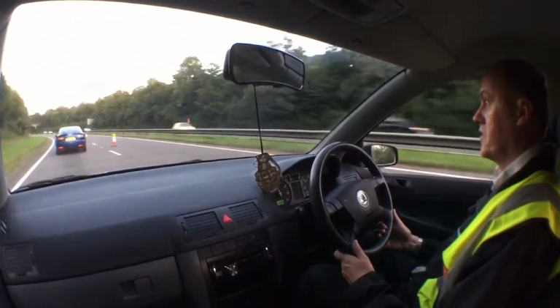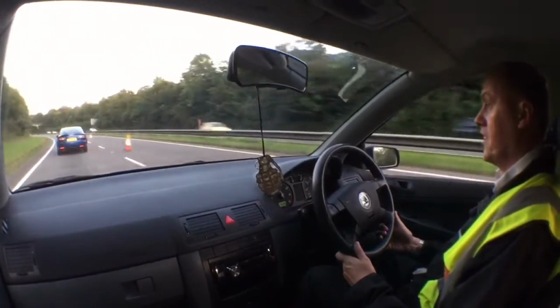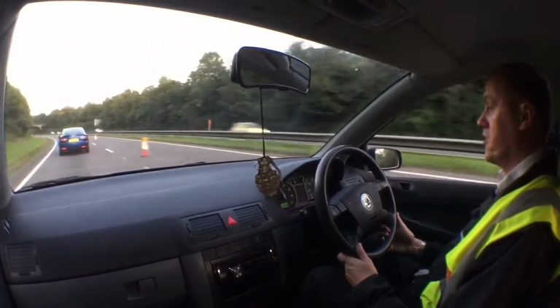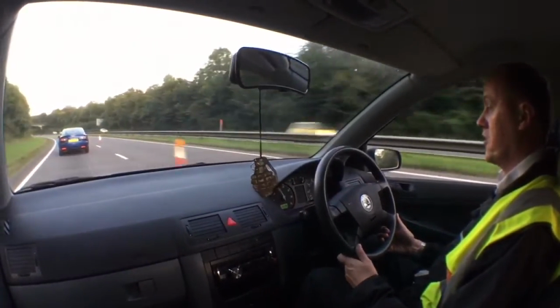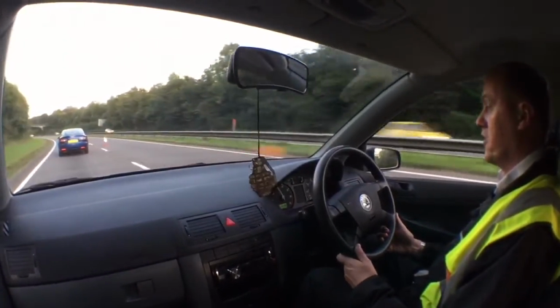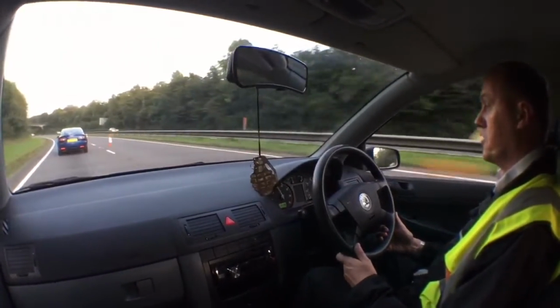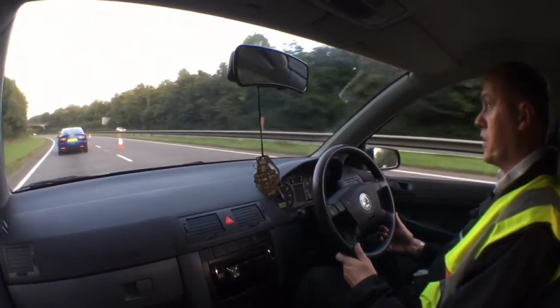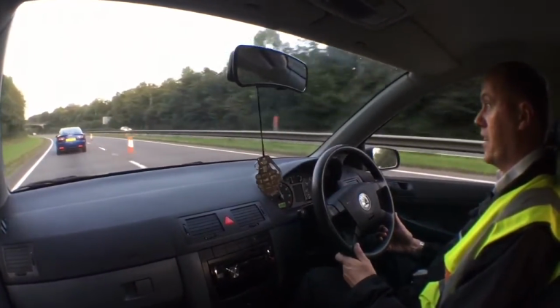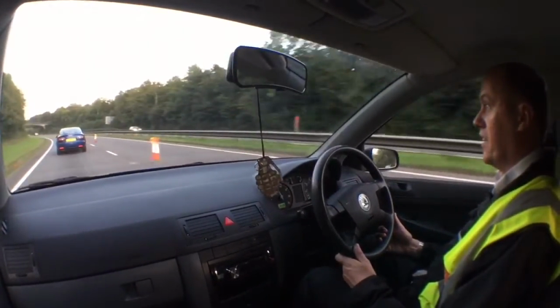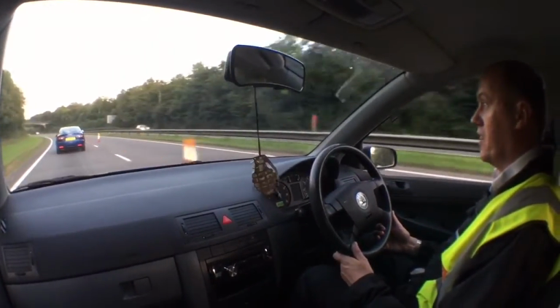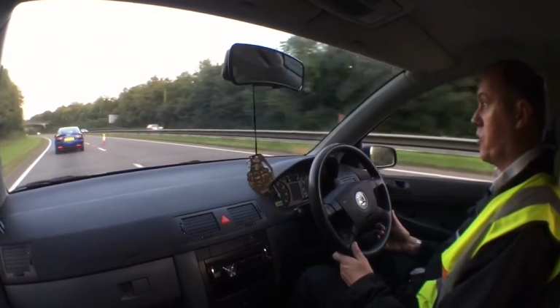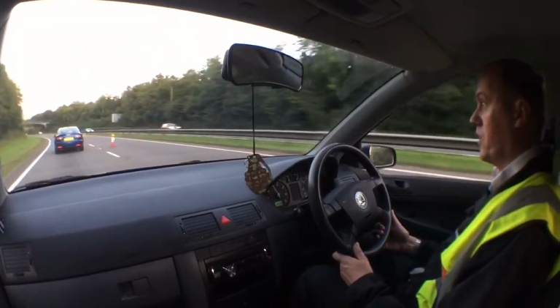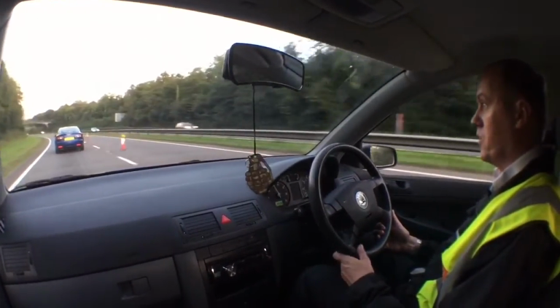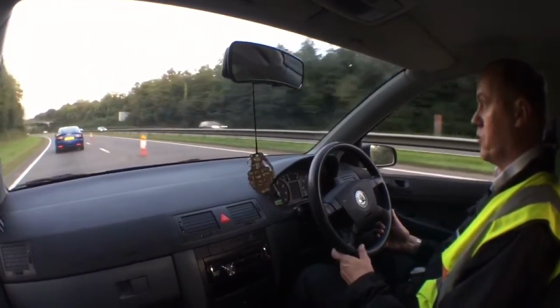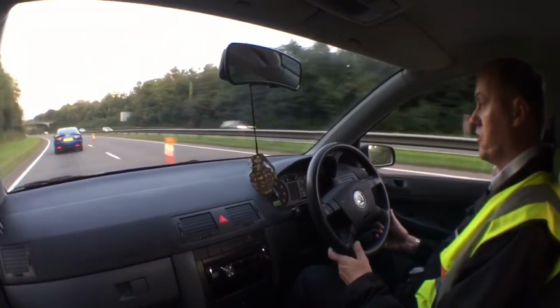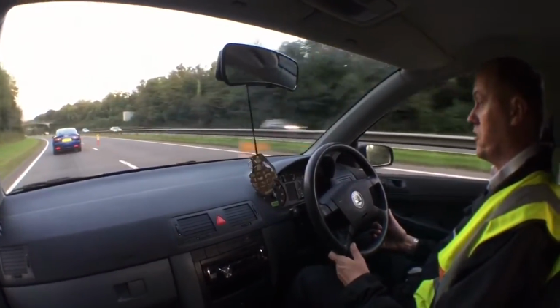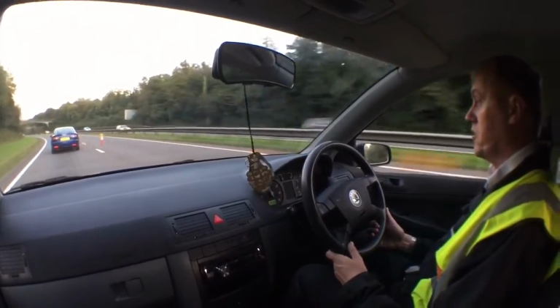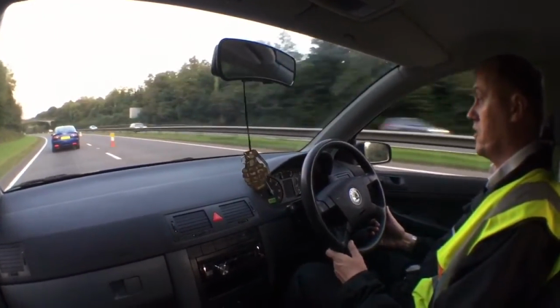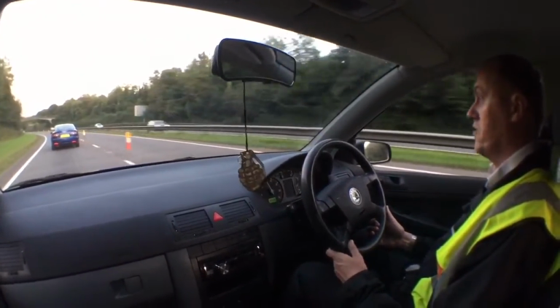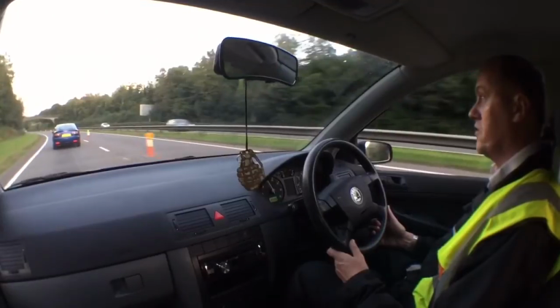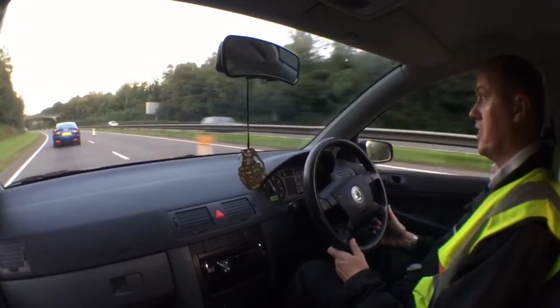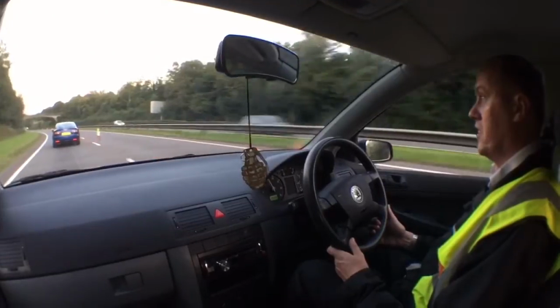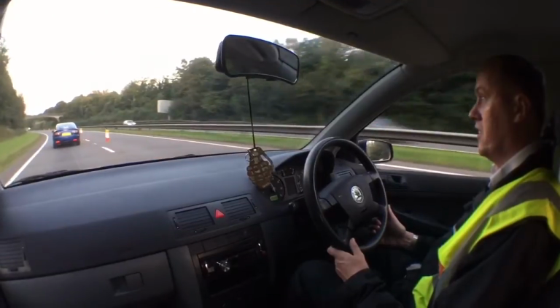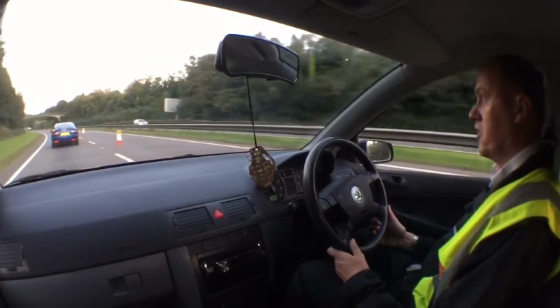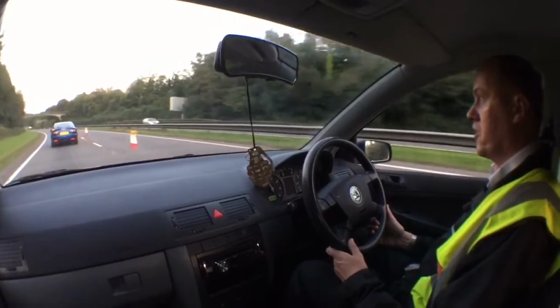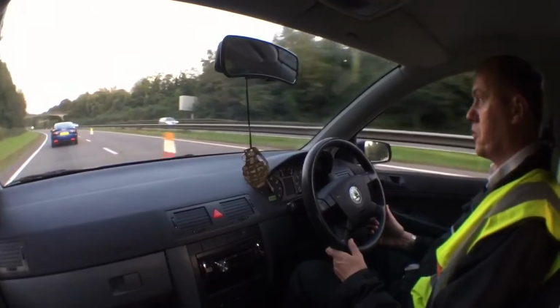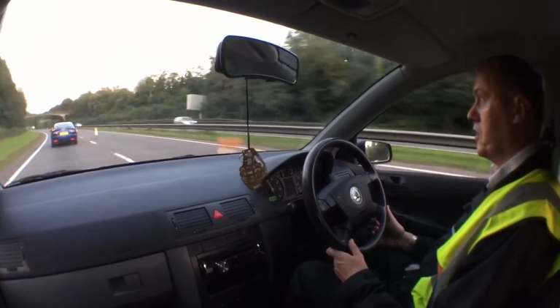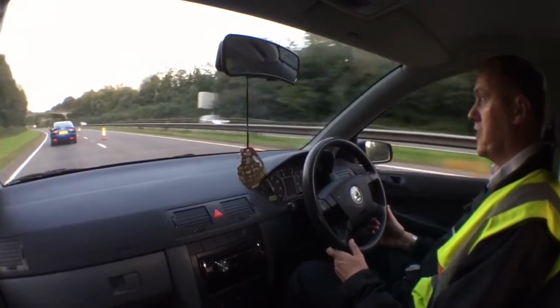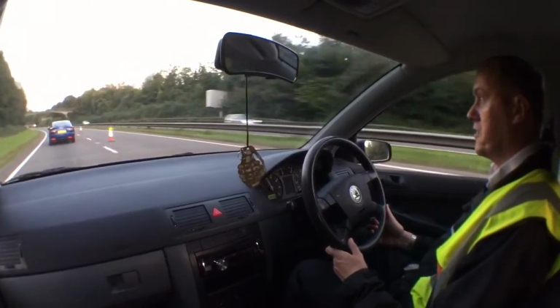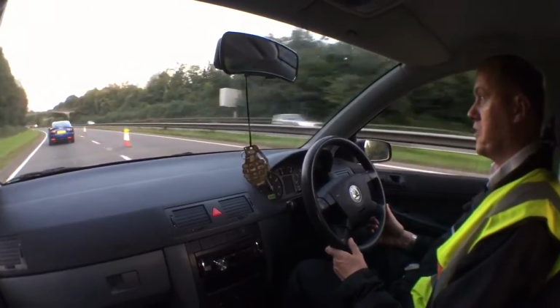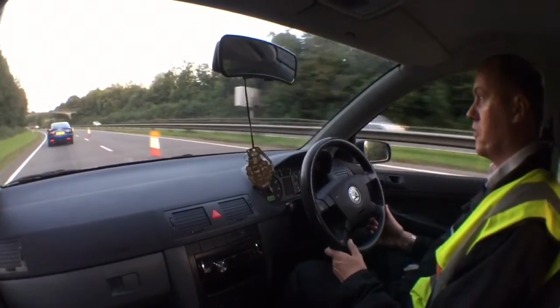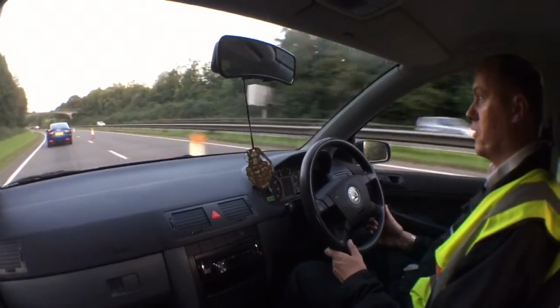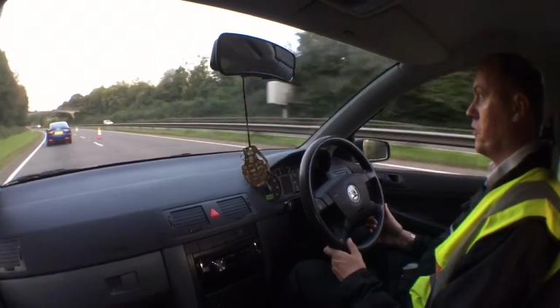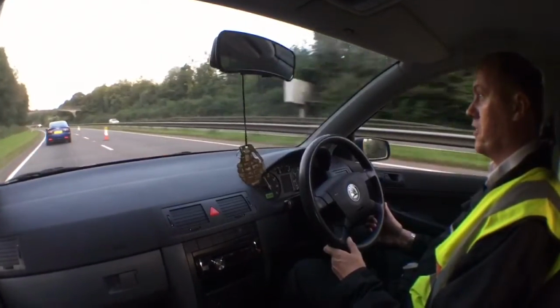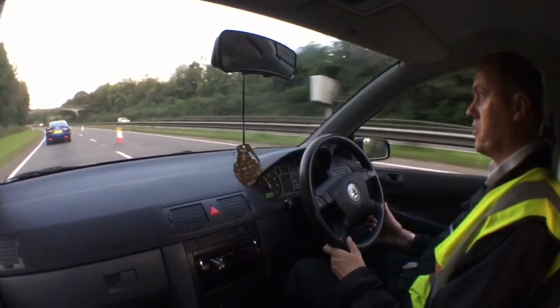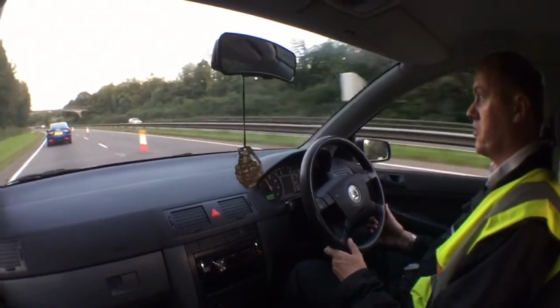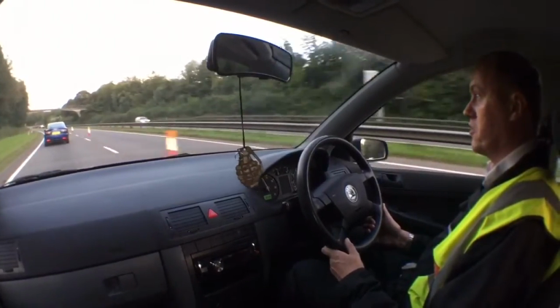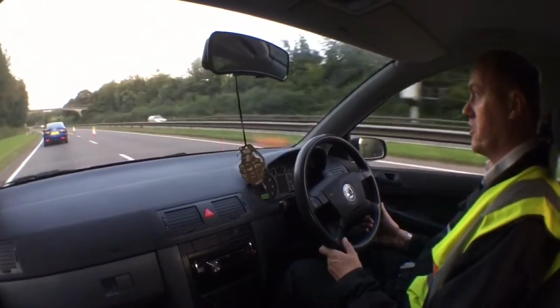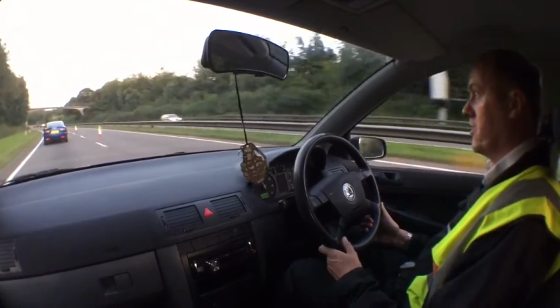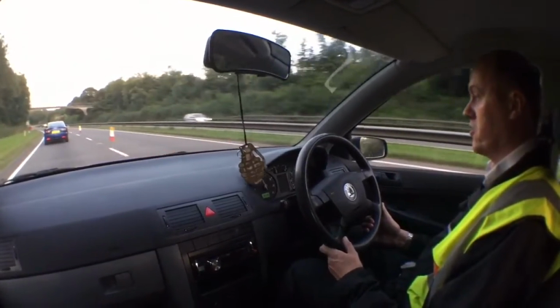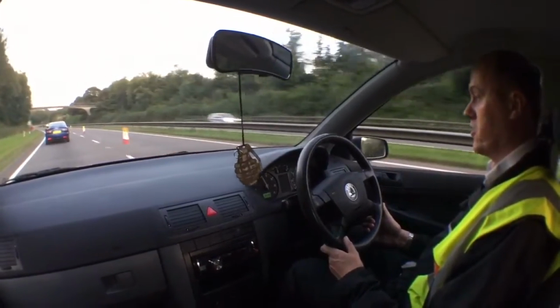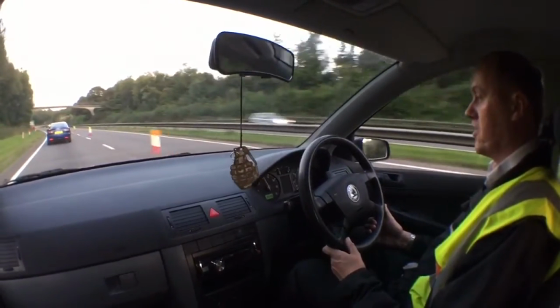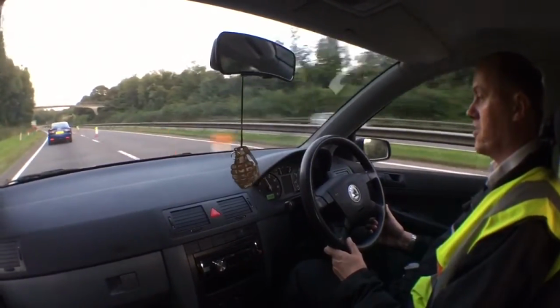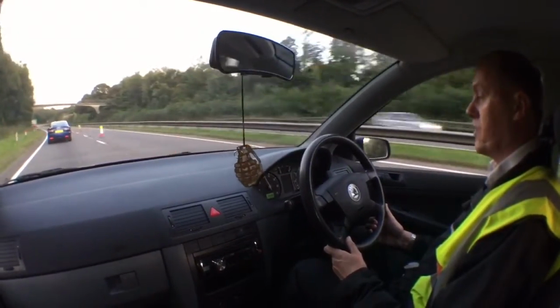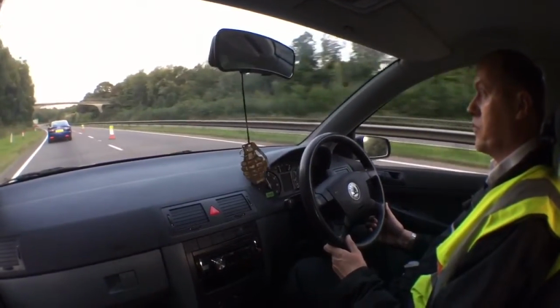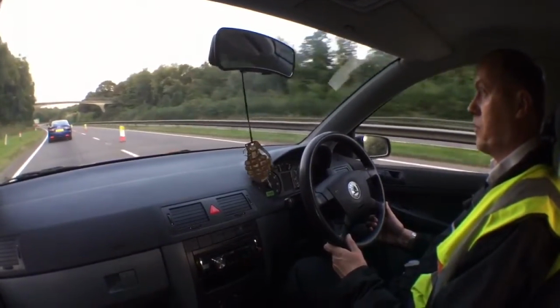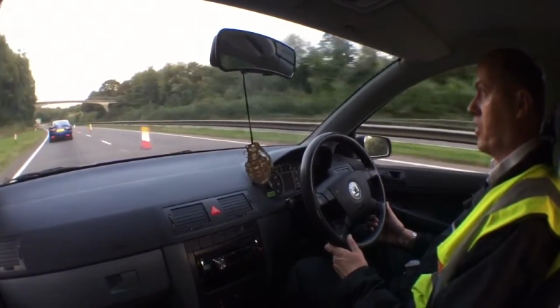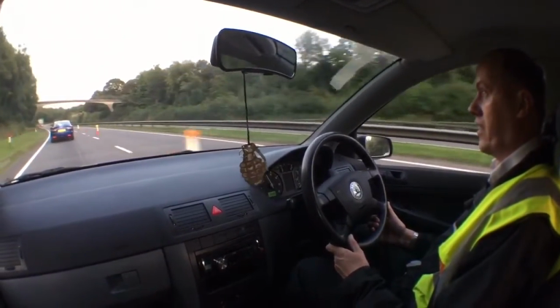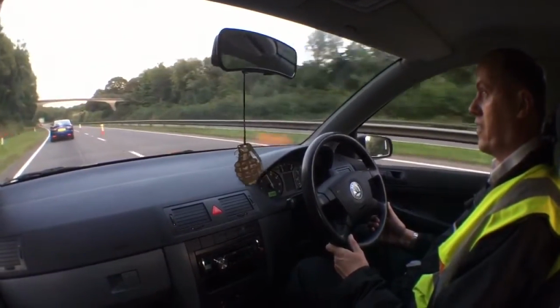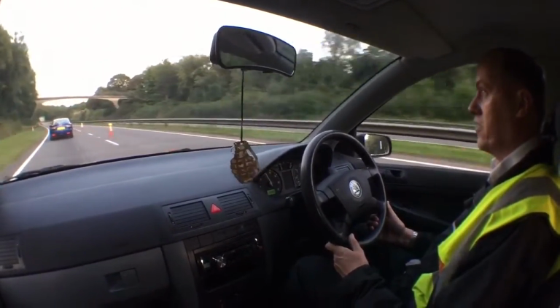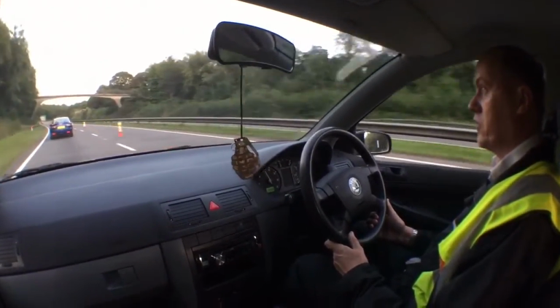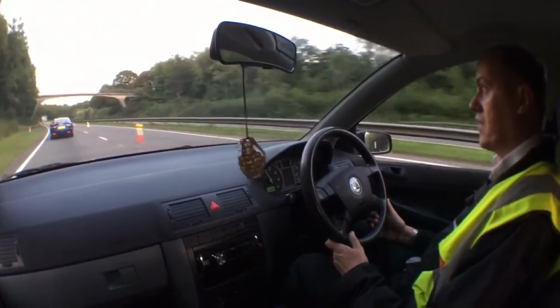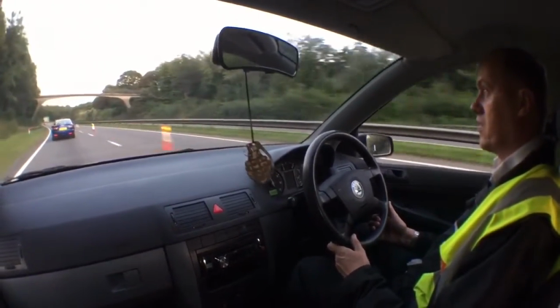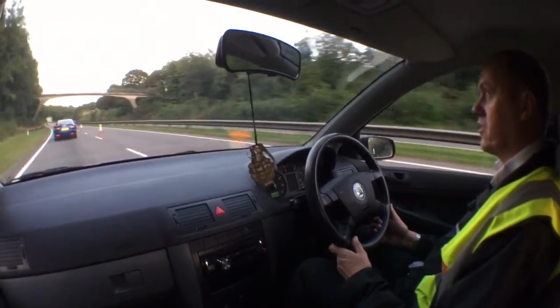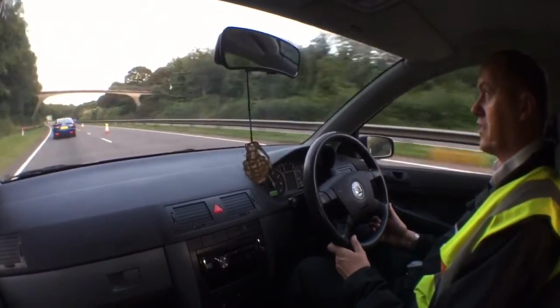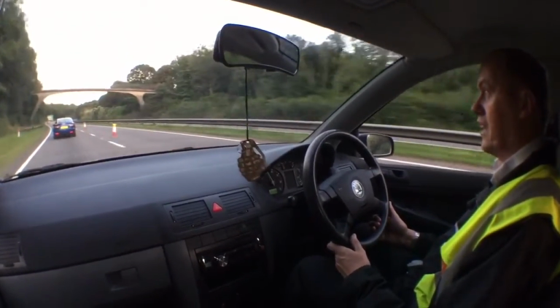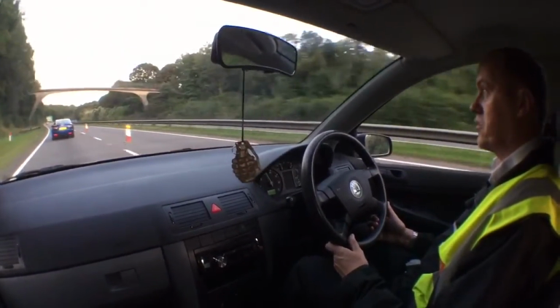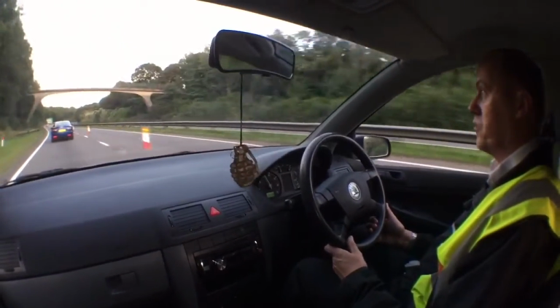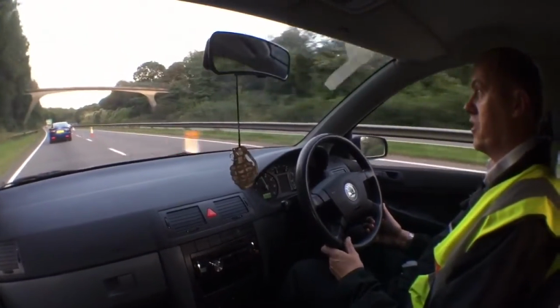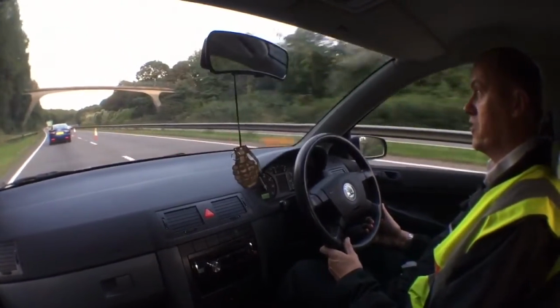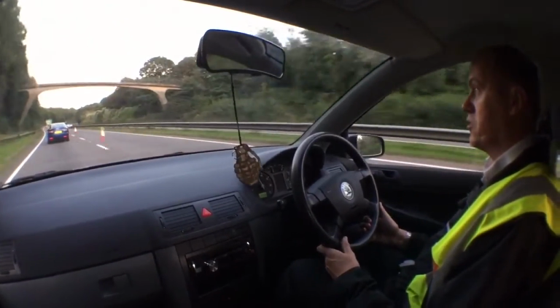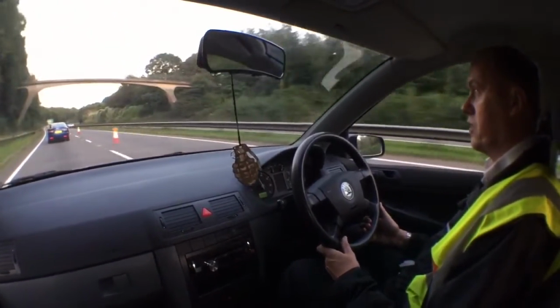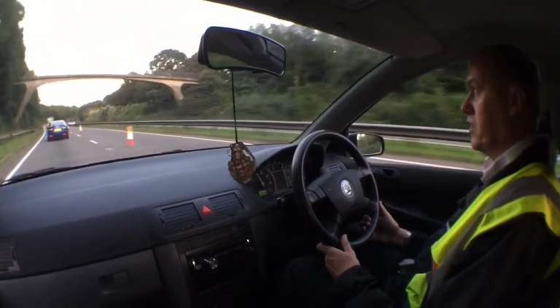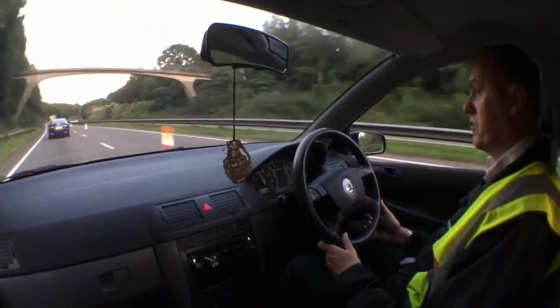There is barely any wind noise. You can quite easily do a long distance in this. Stick to 70mph and you'll get good gas mileage as well.